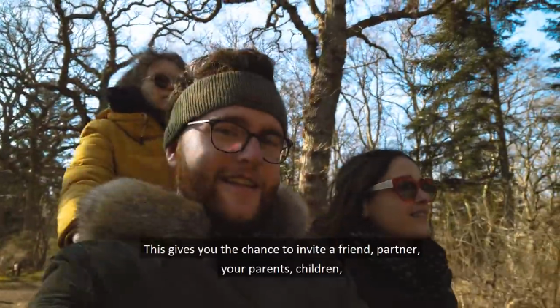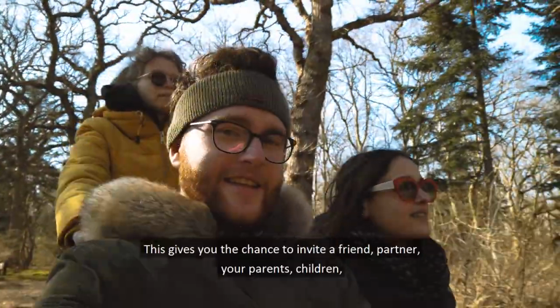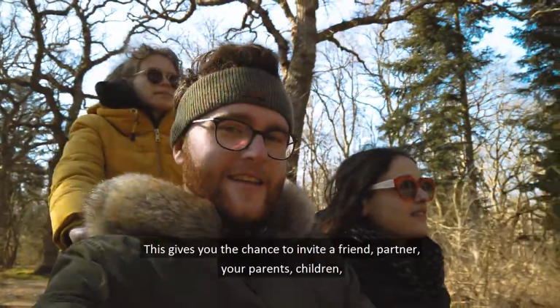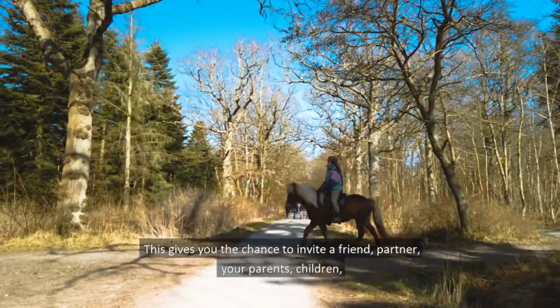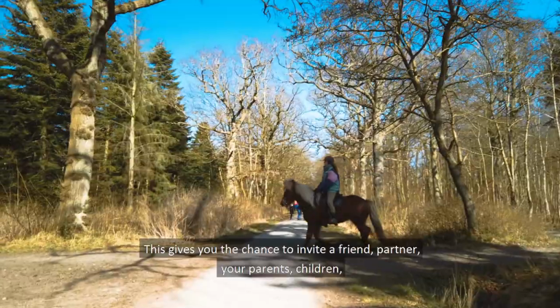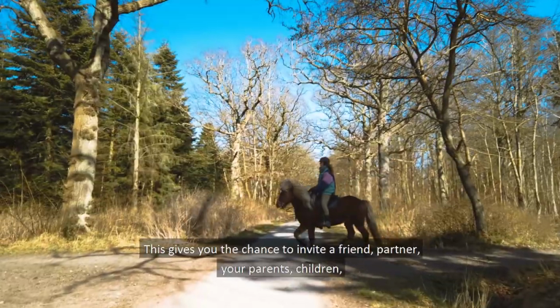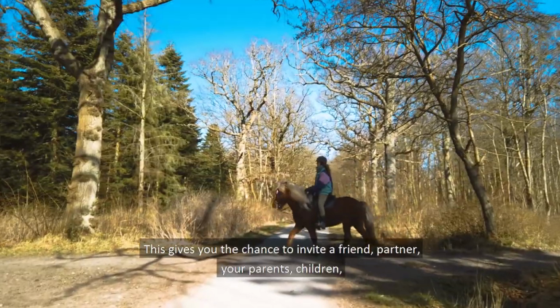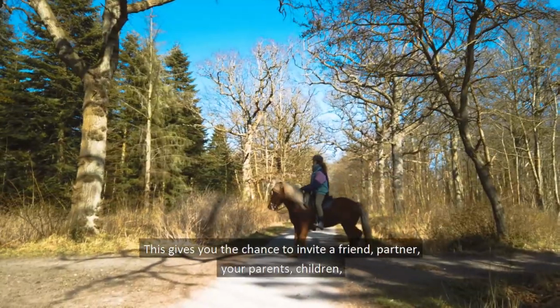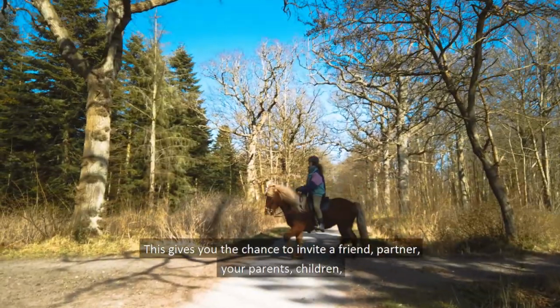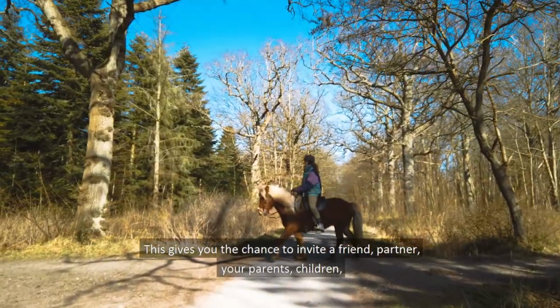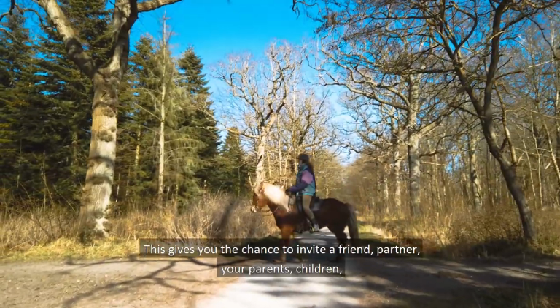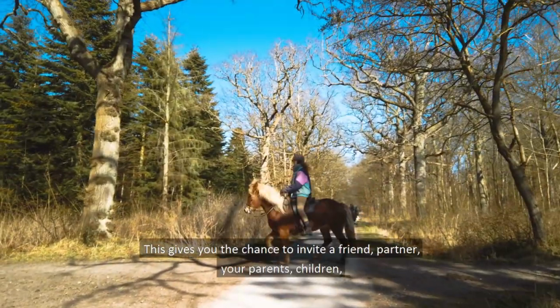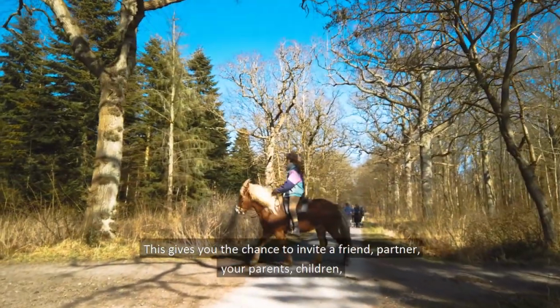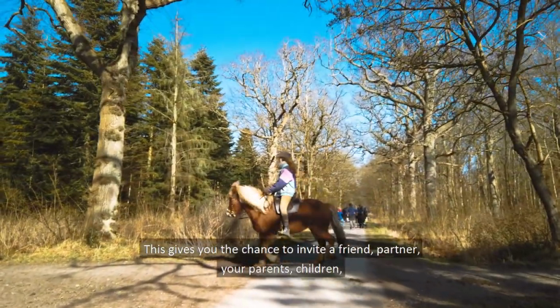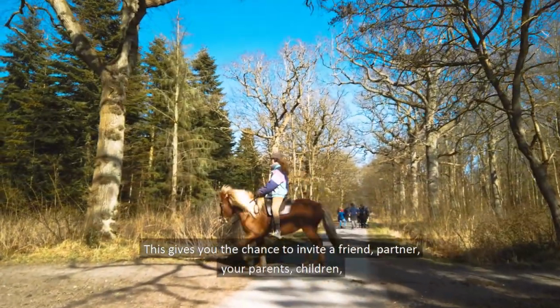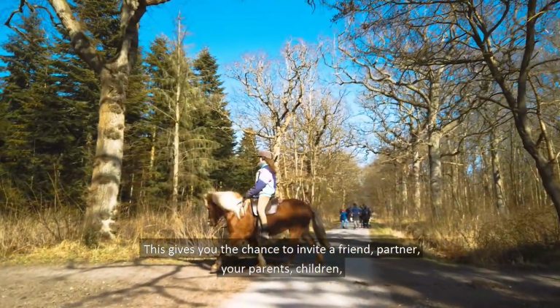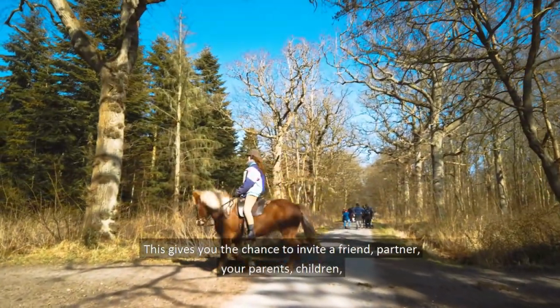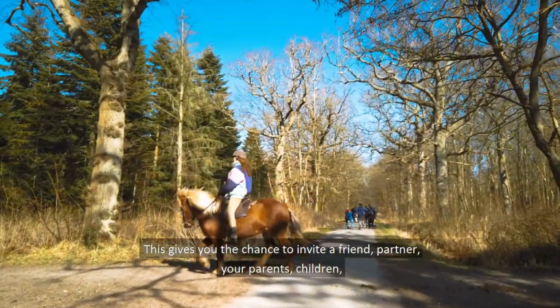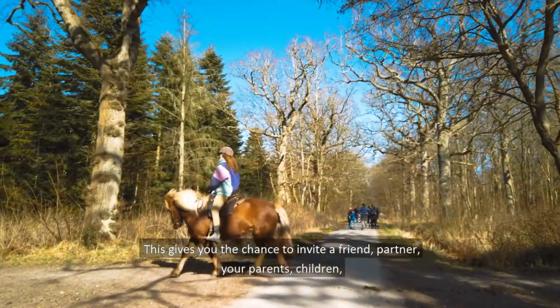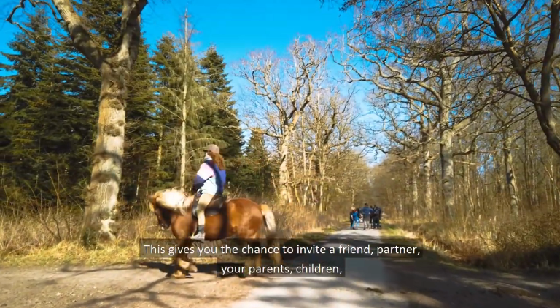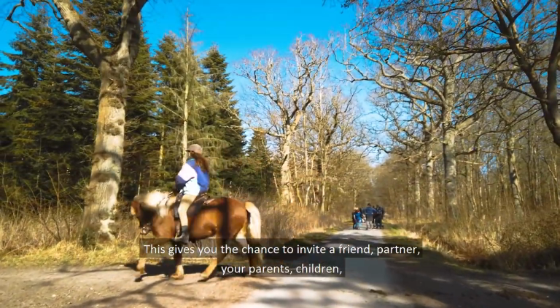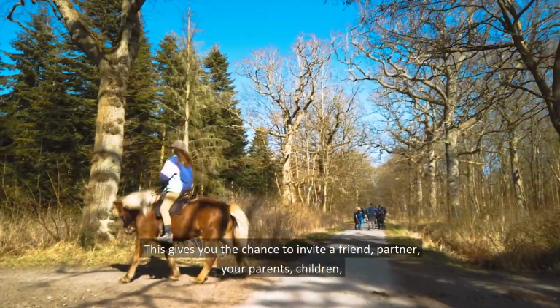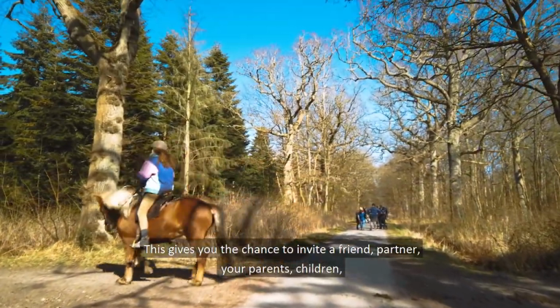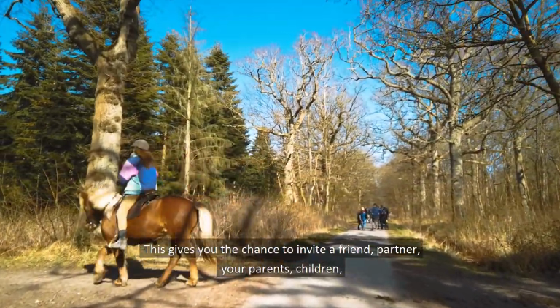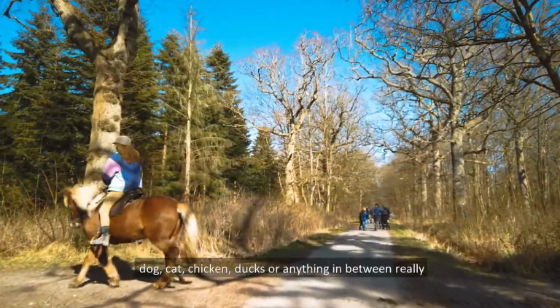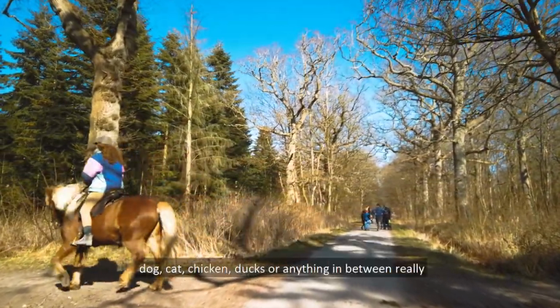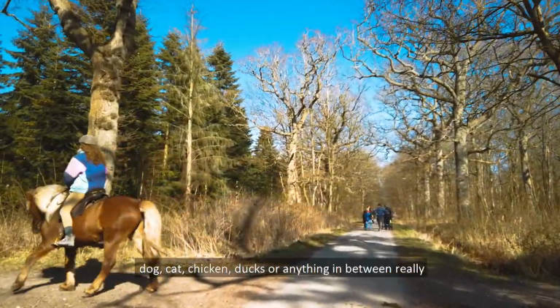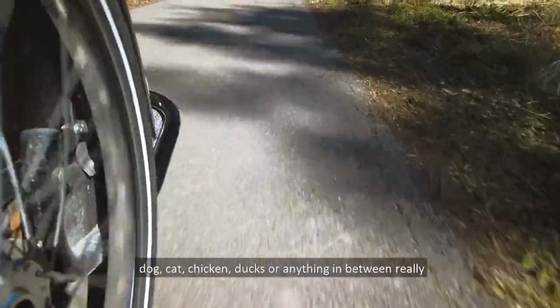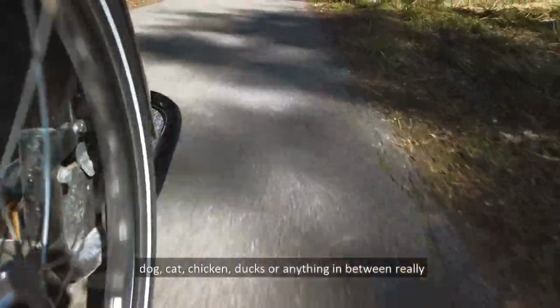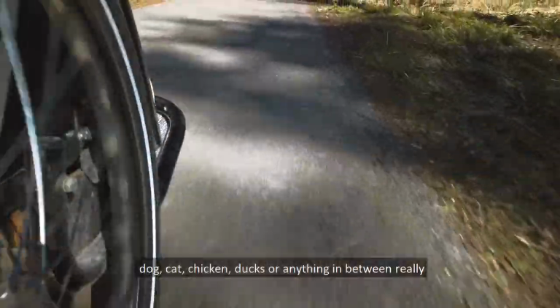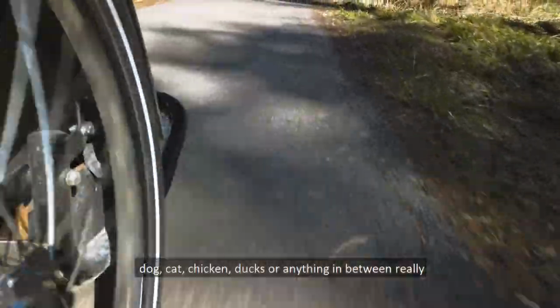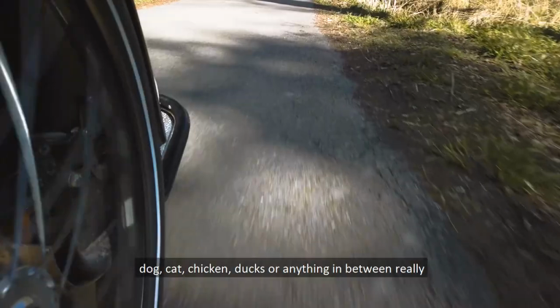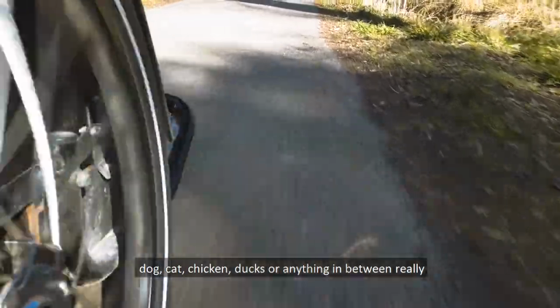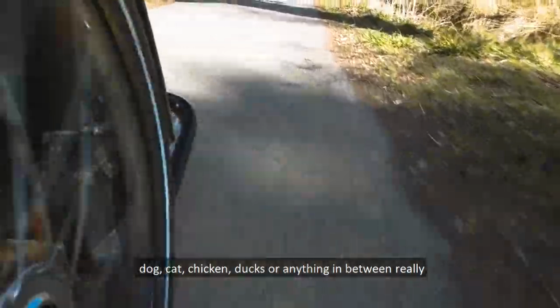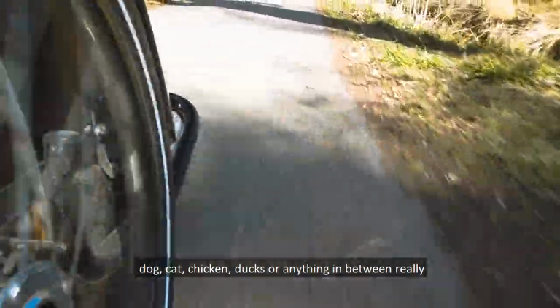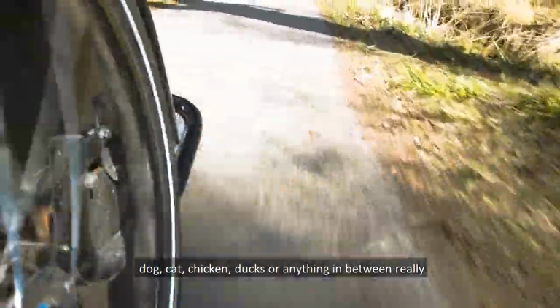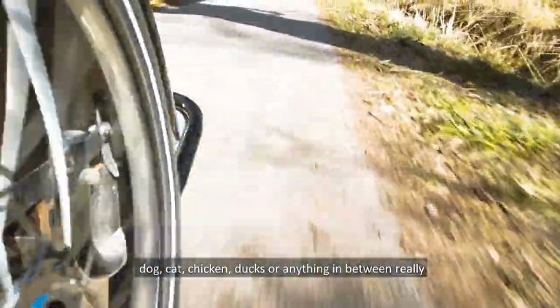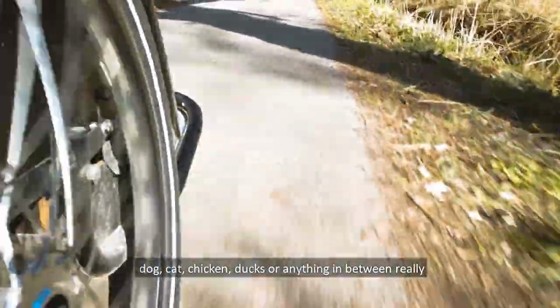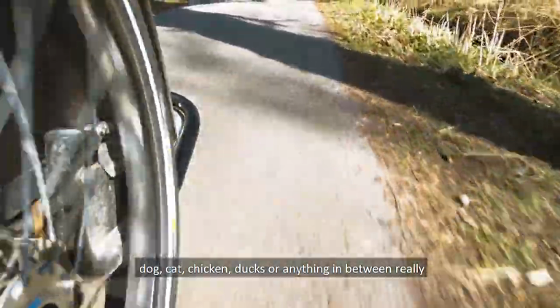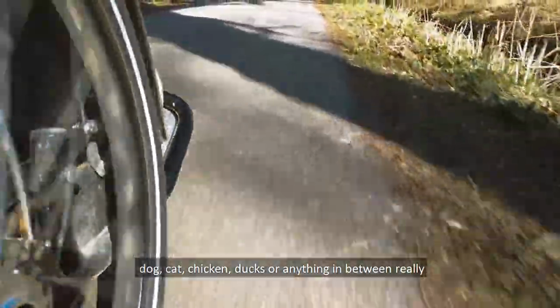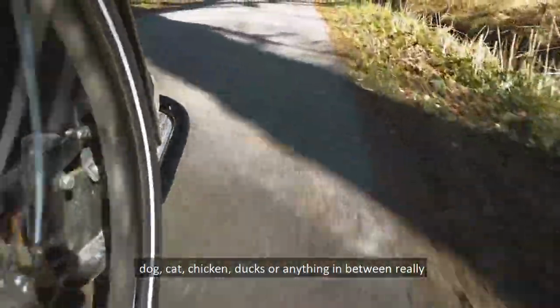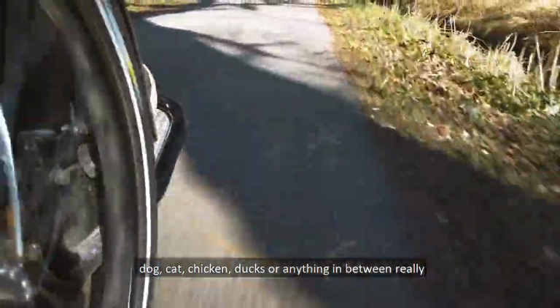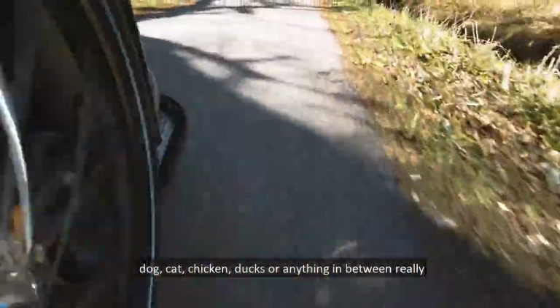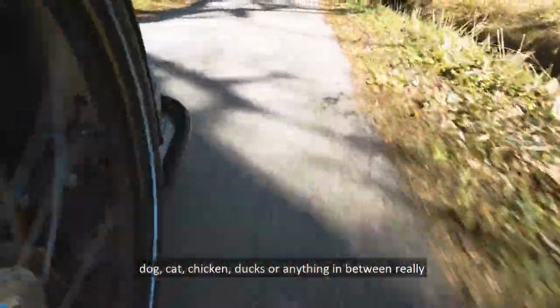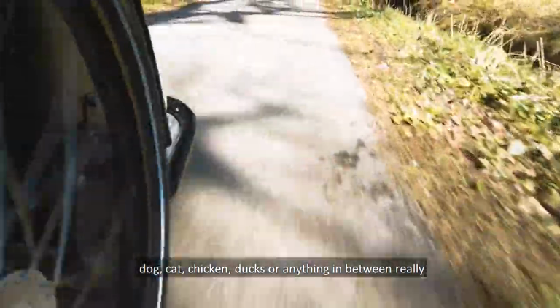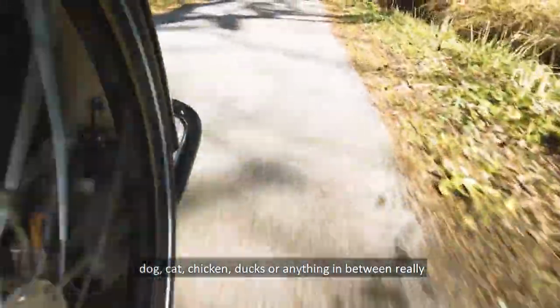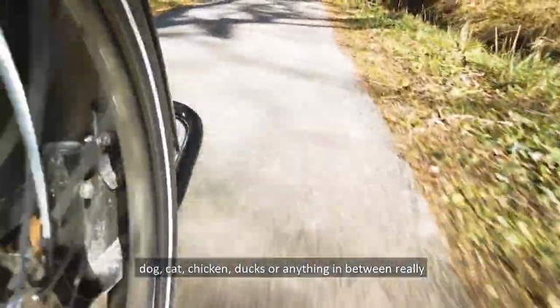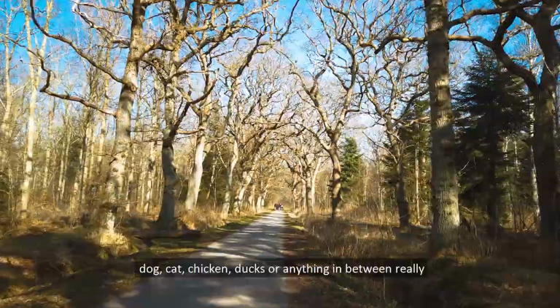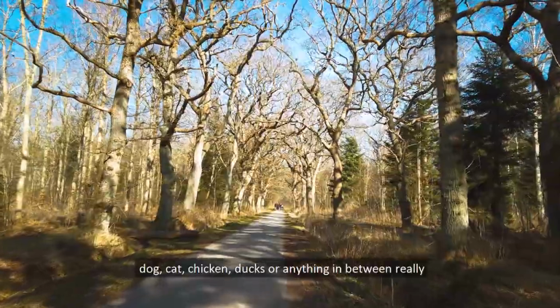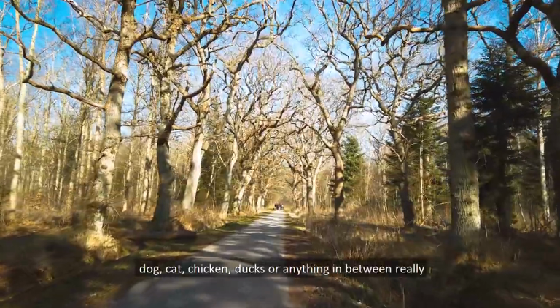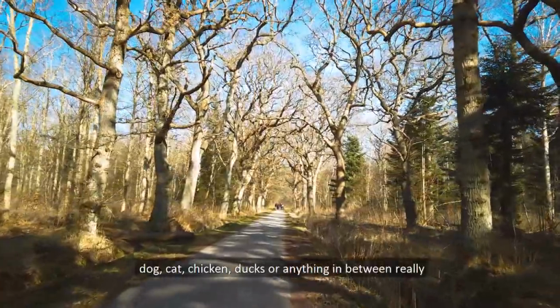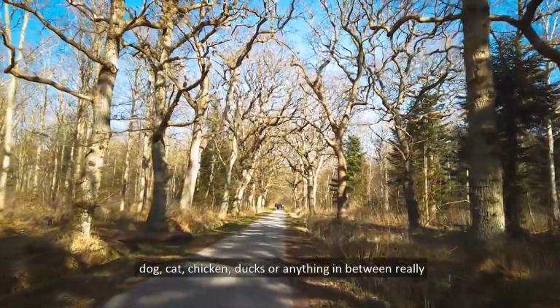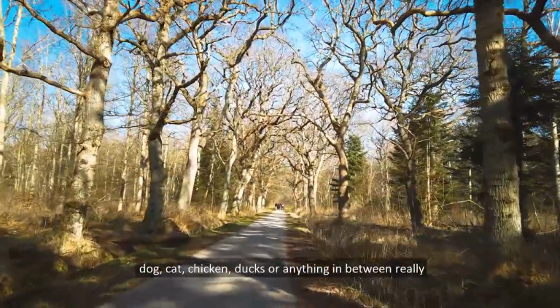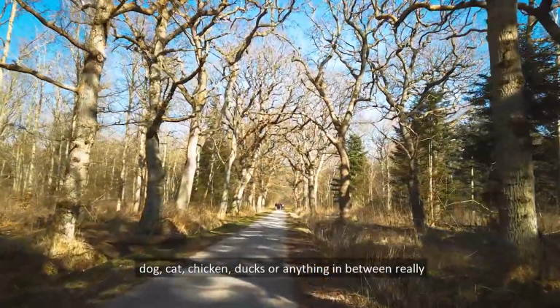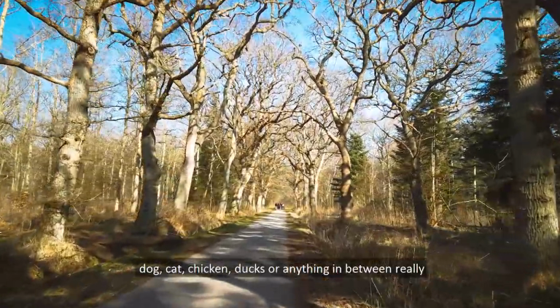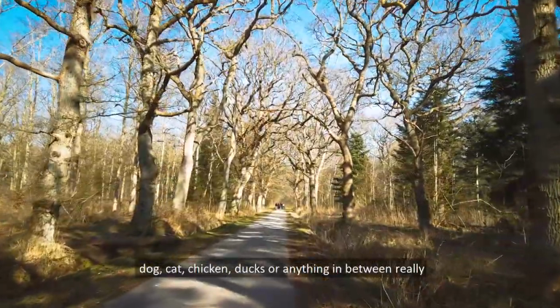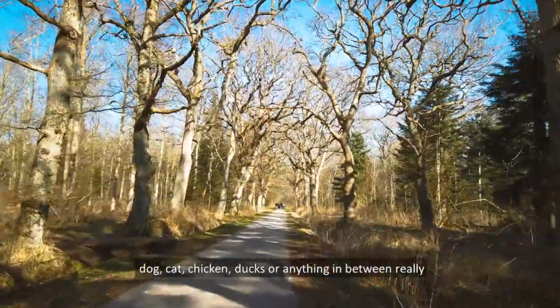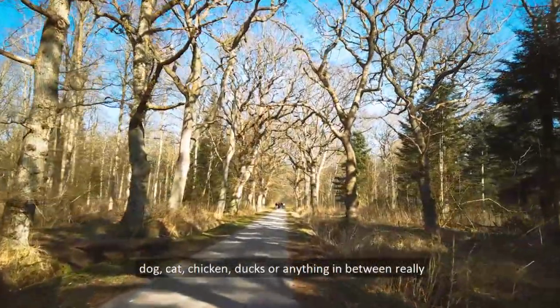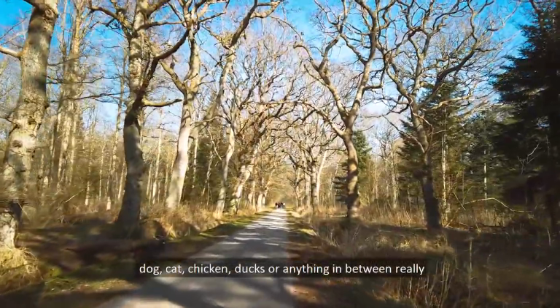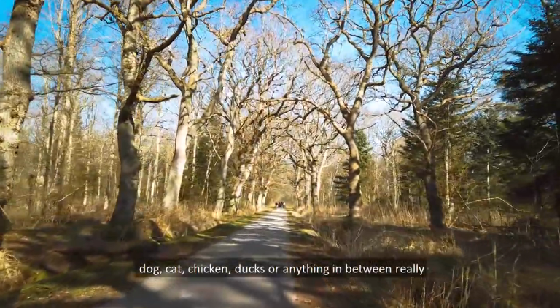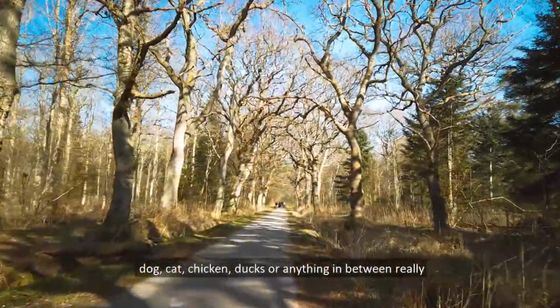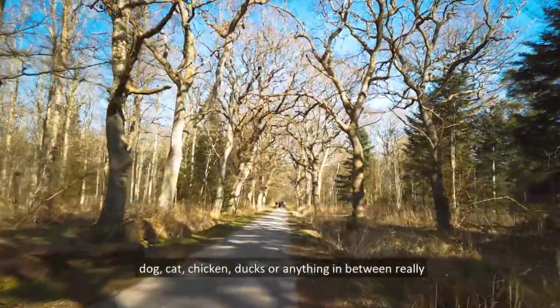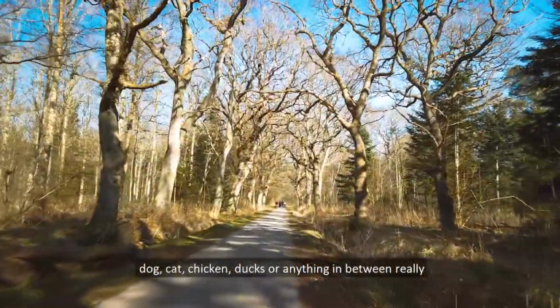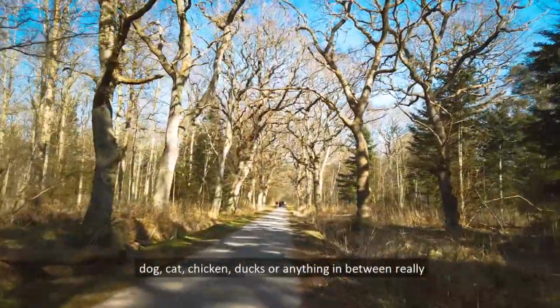This gives you the chance to invite a friend, your partner, your parents, children, your dog, cat, chicken, ducks, or anything in between really, to jump into the Christiania bike.